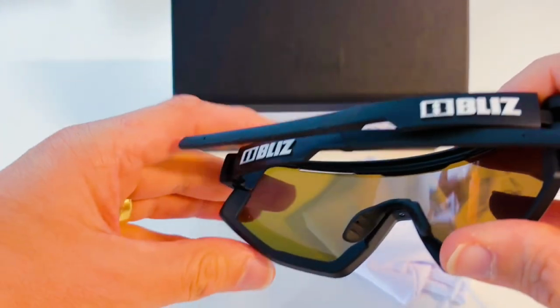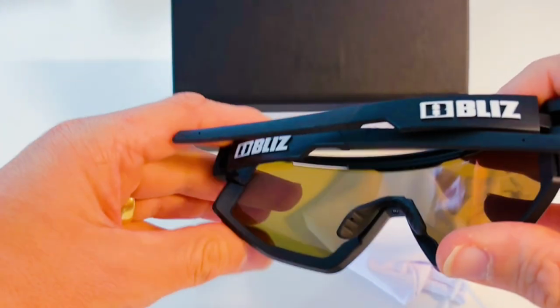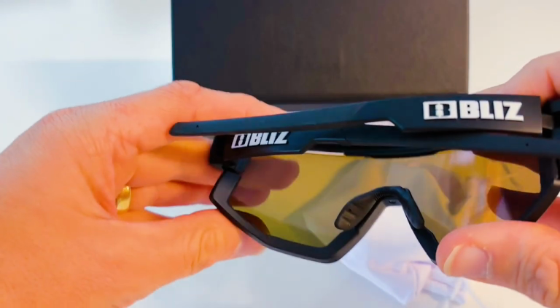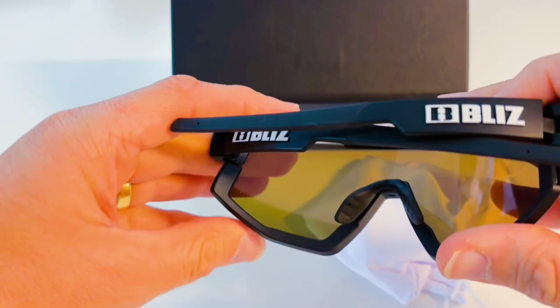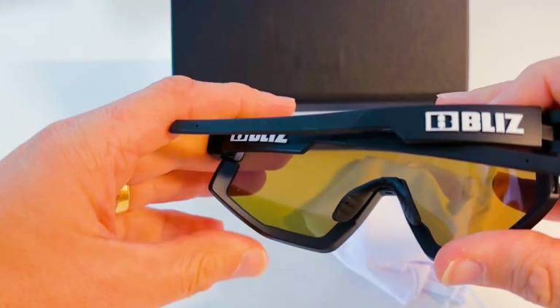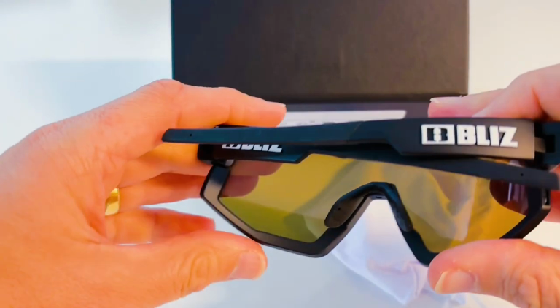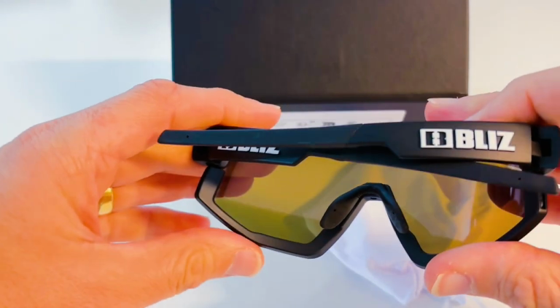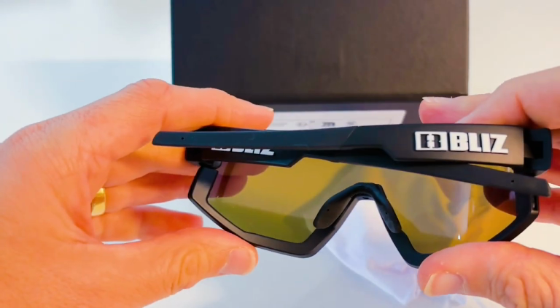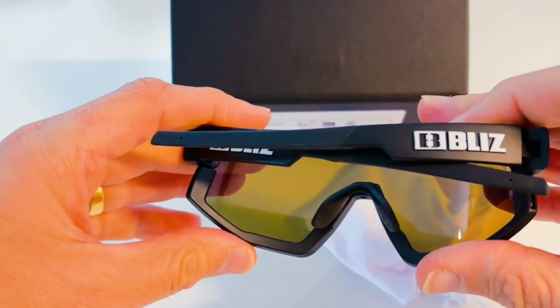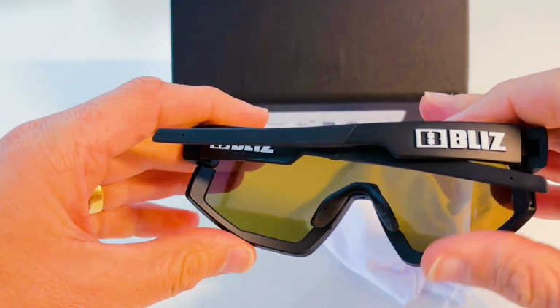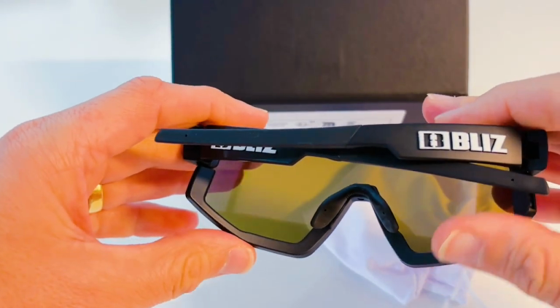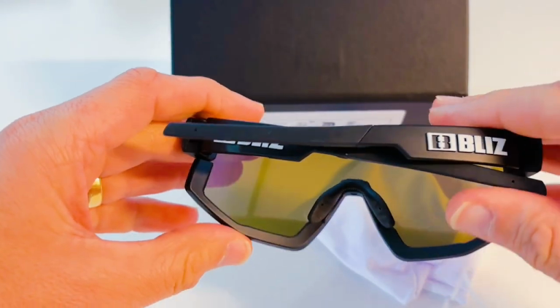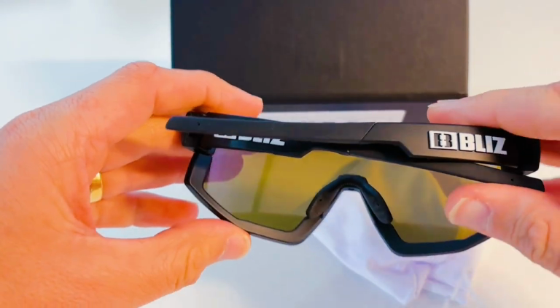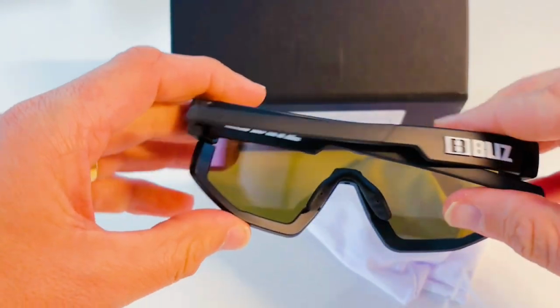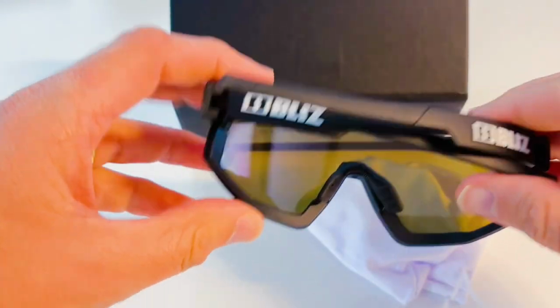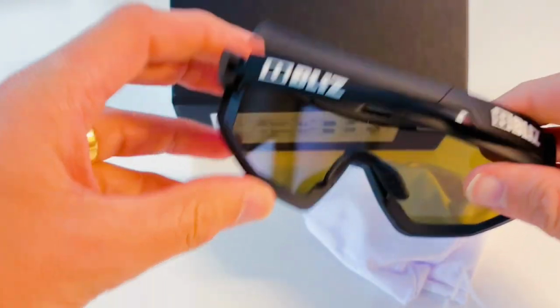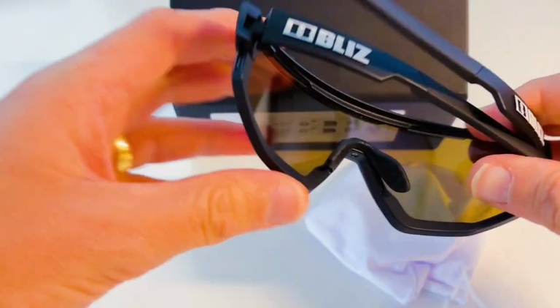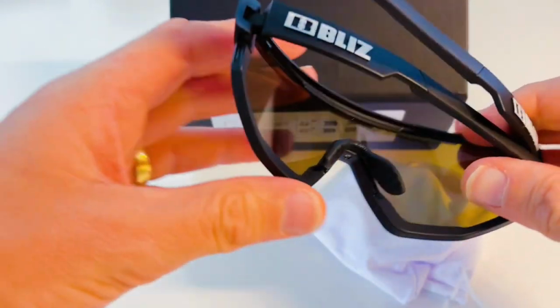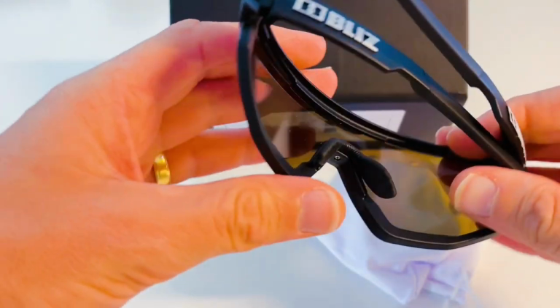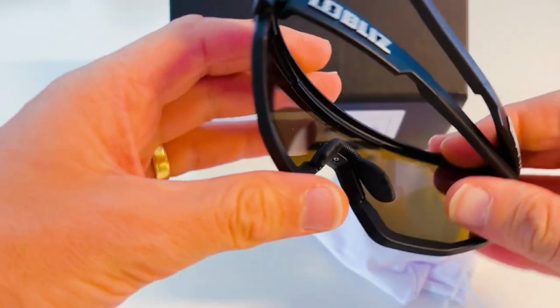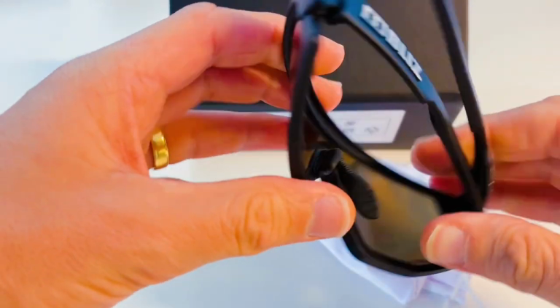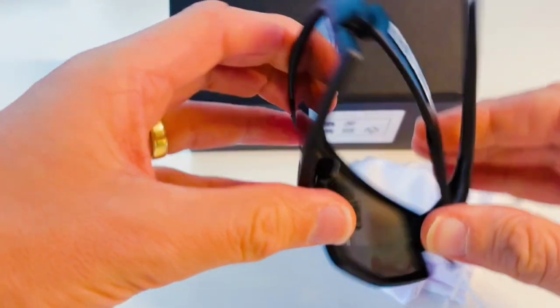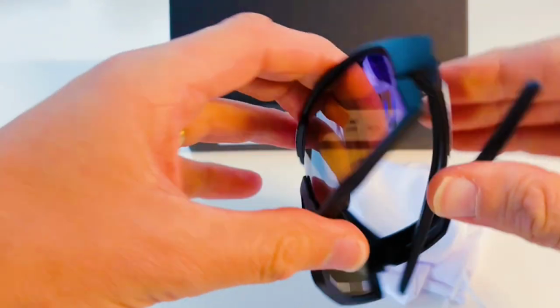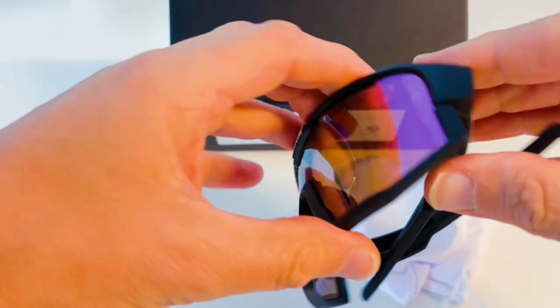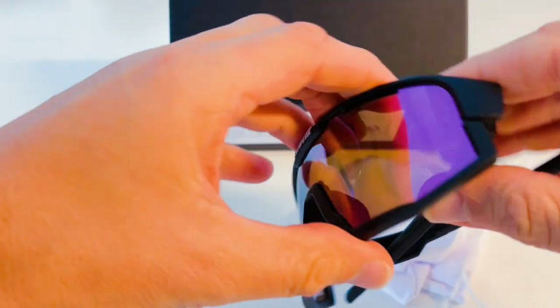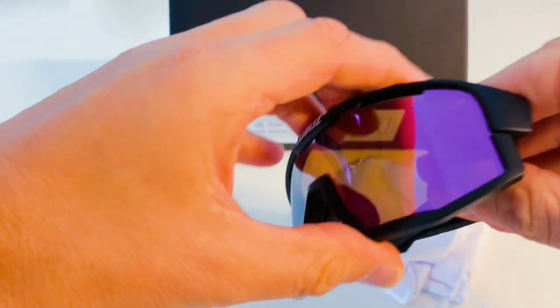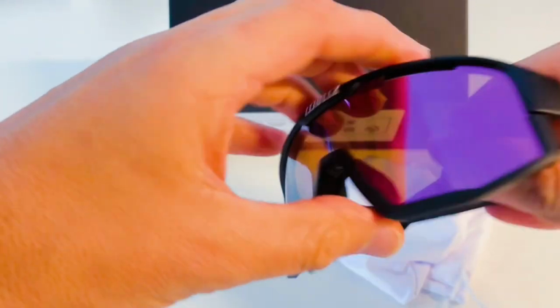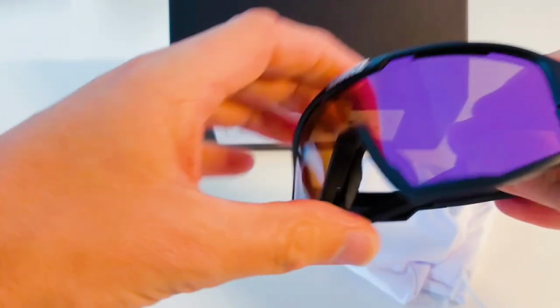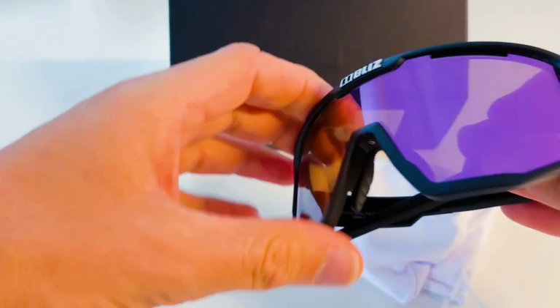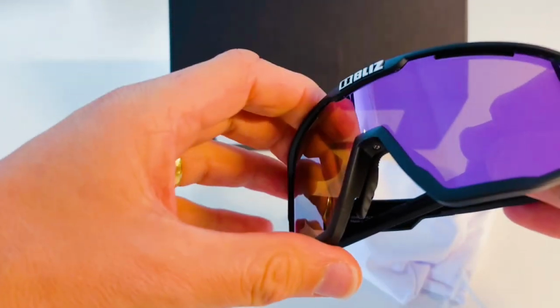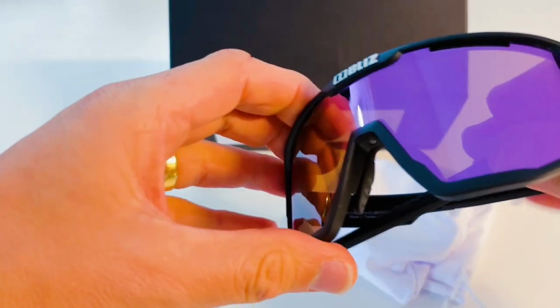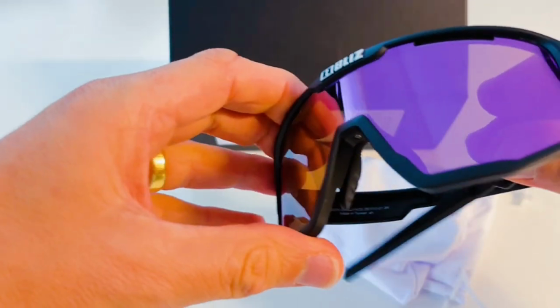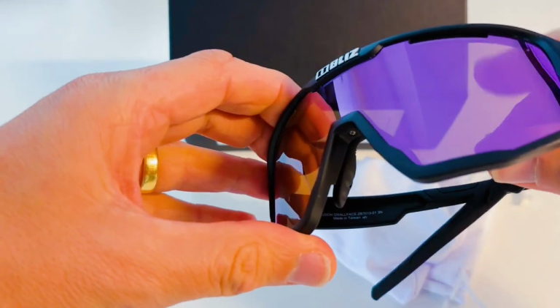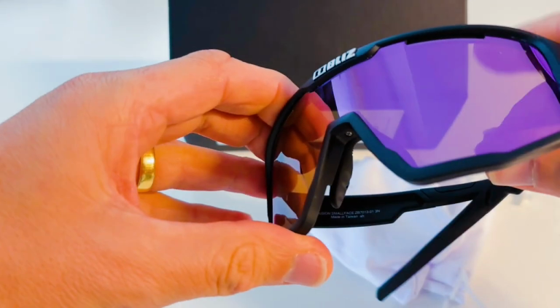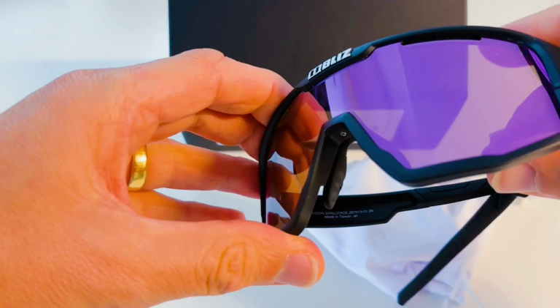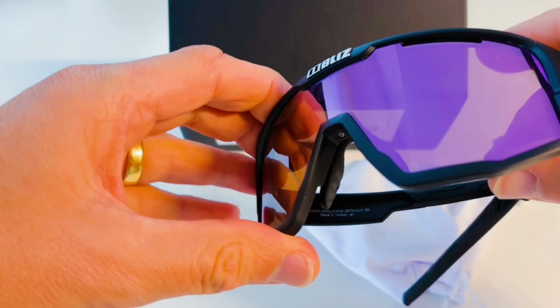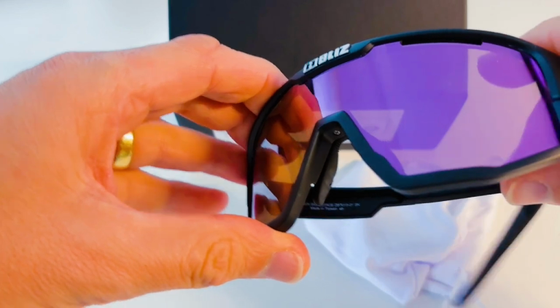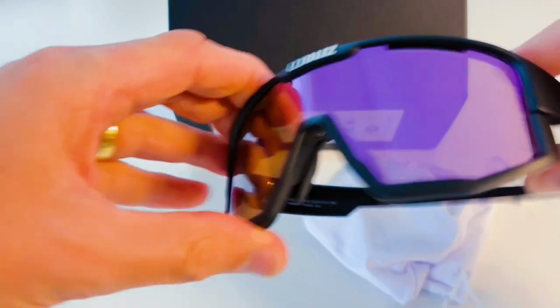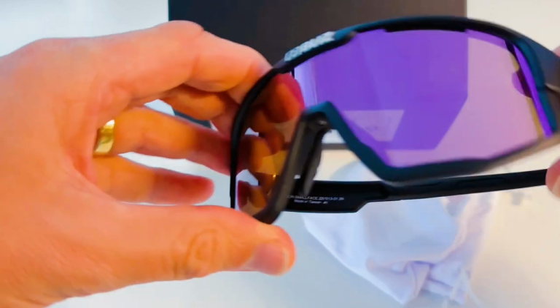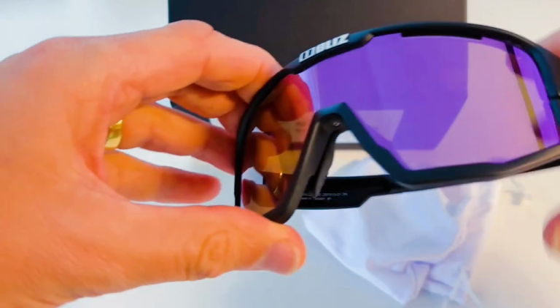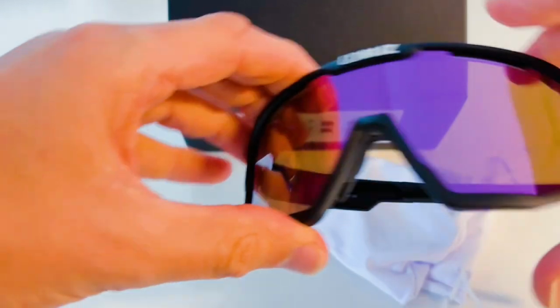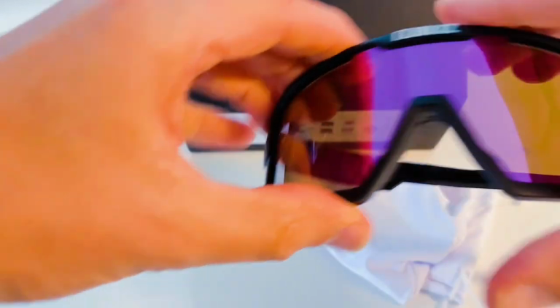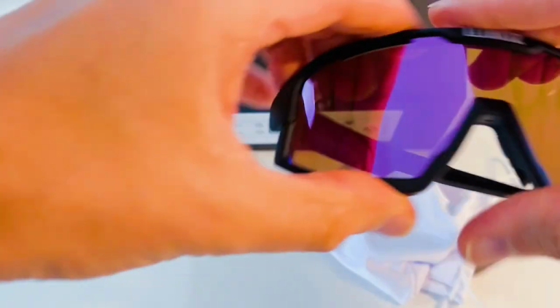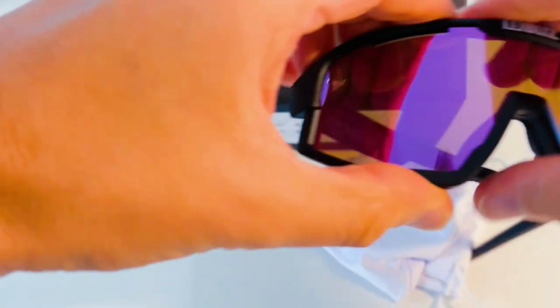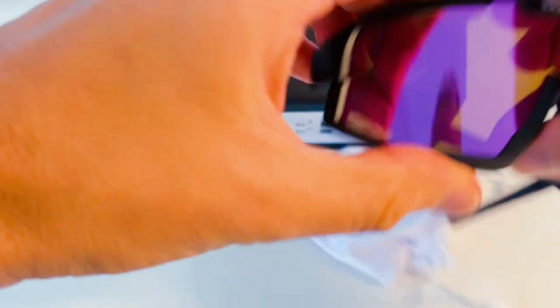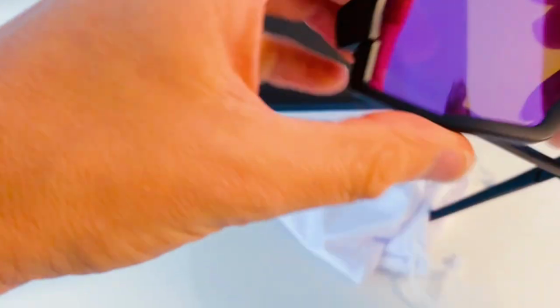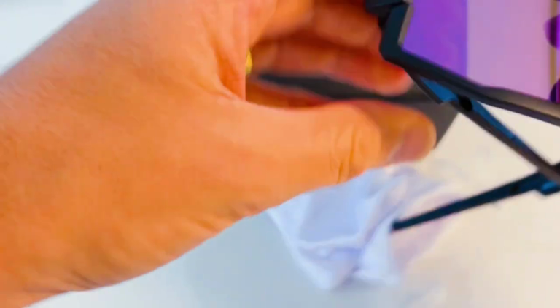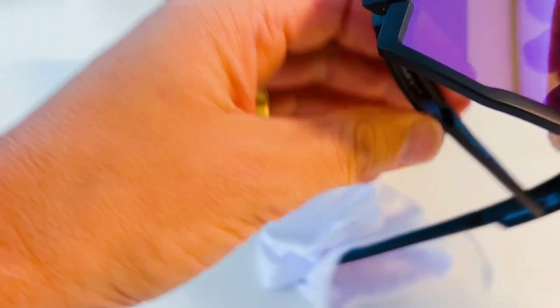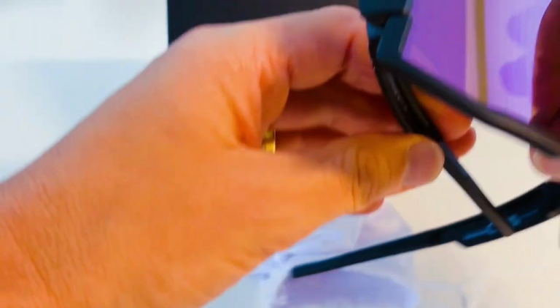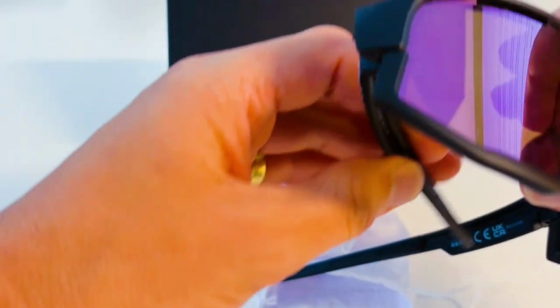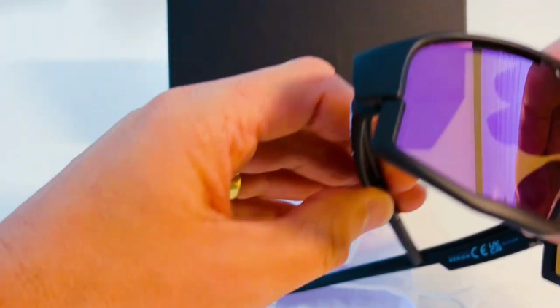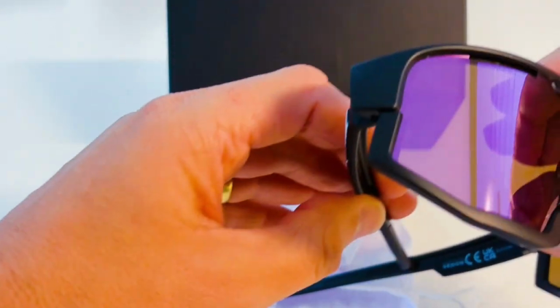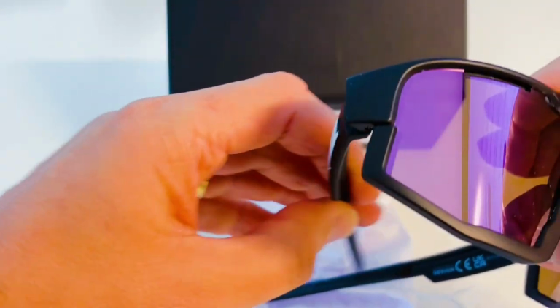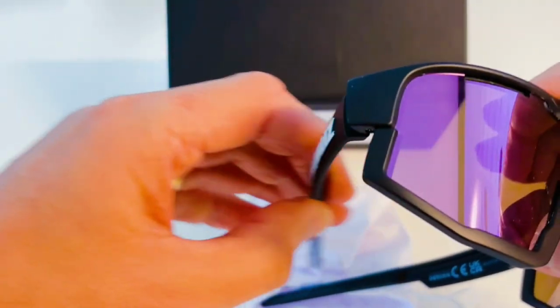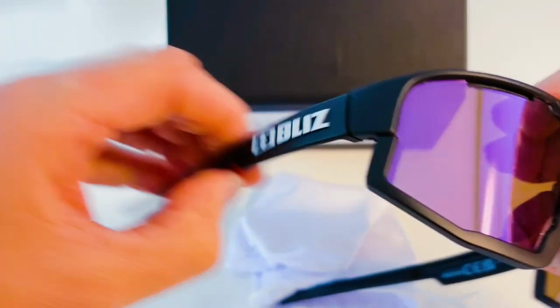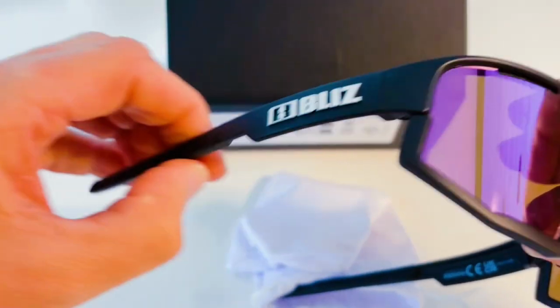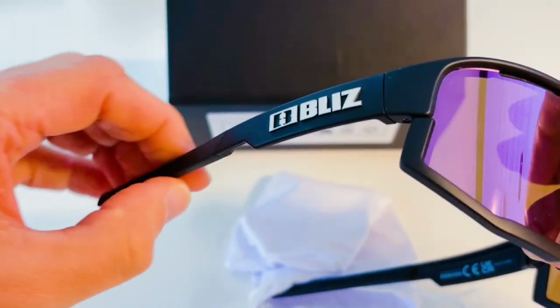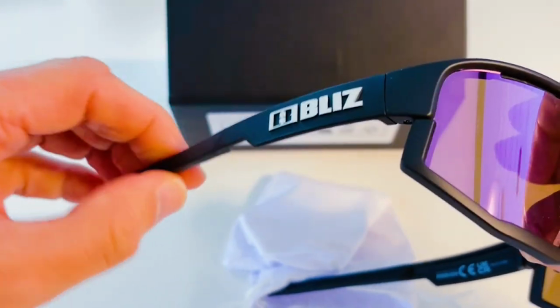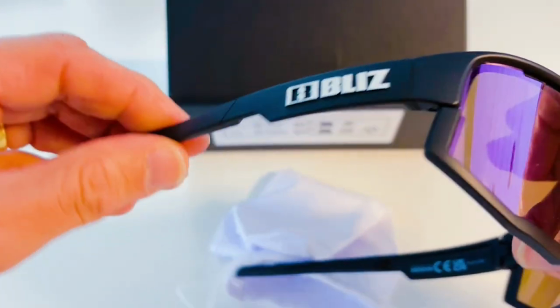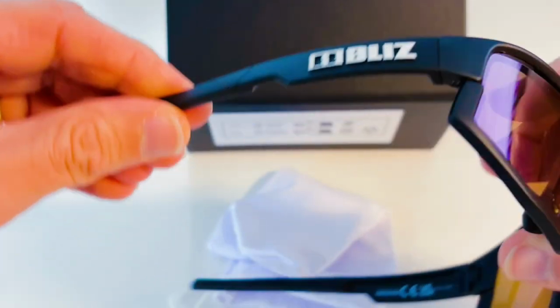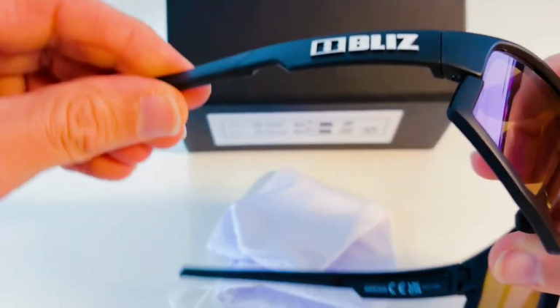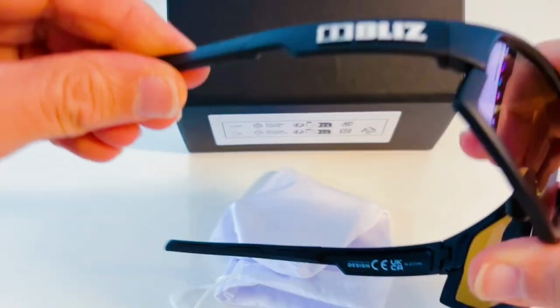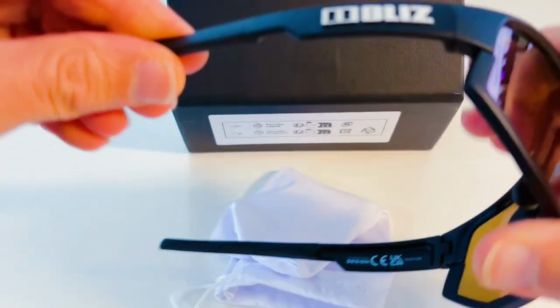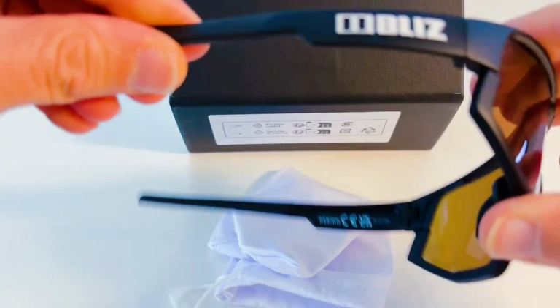The frames are really sturdy and have a really solid feel to them. The hinge mechanism snaps into place and is incredibly robust.